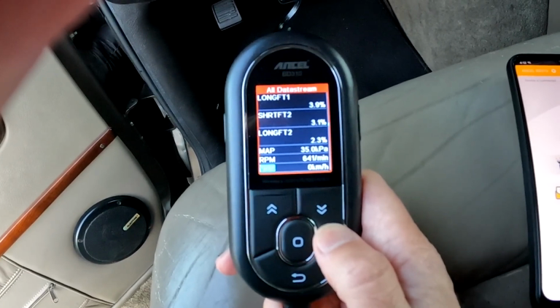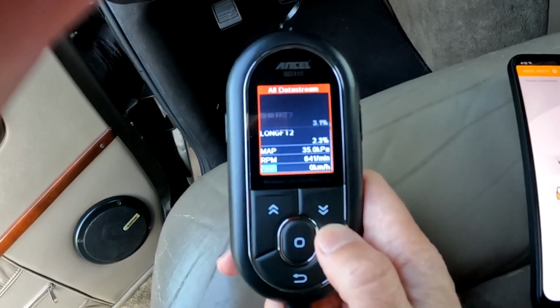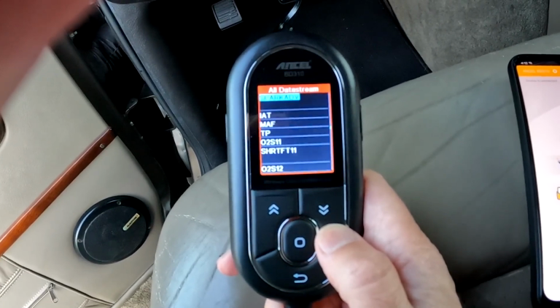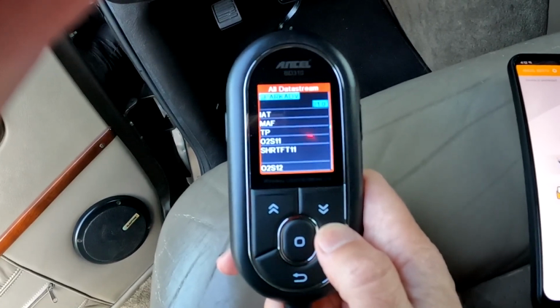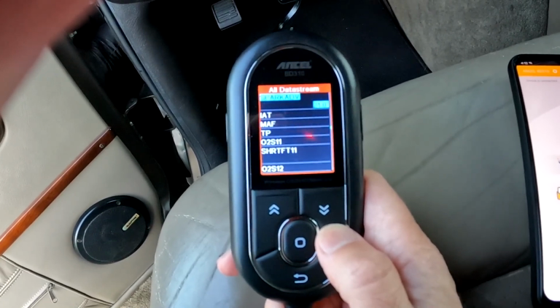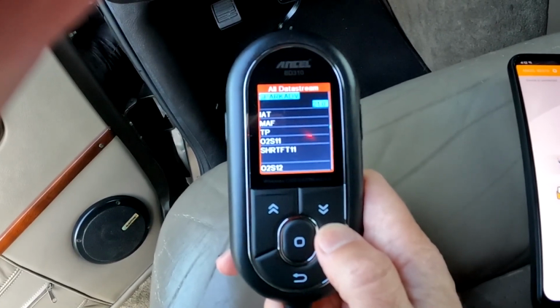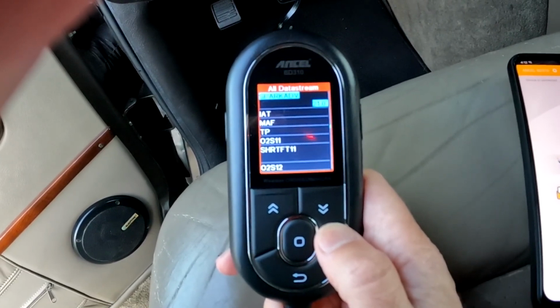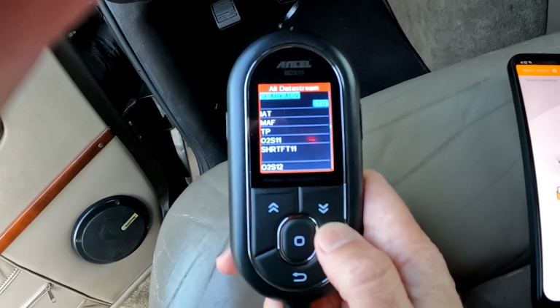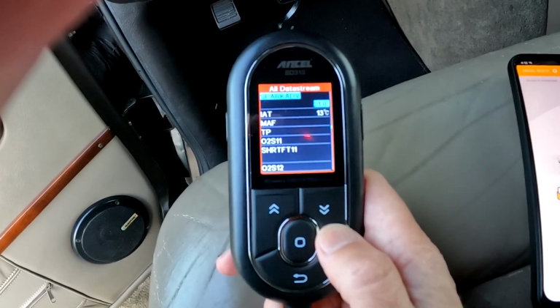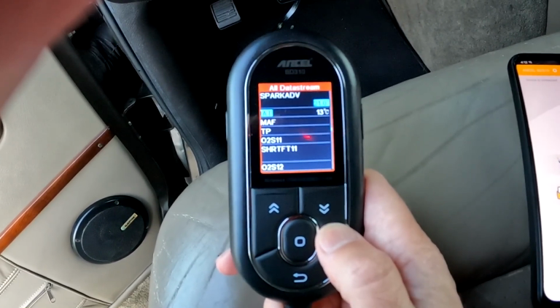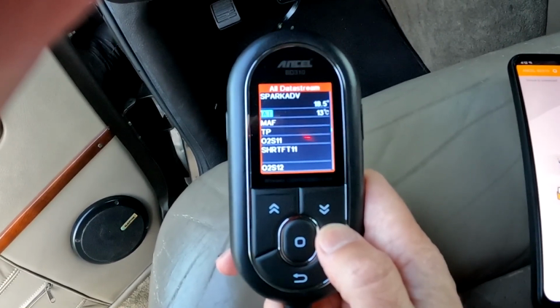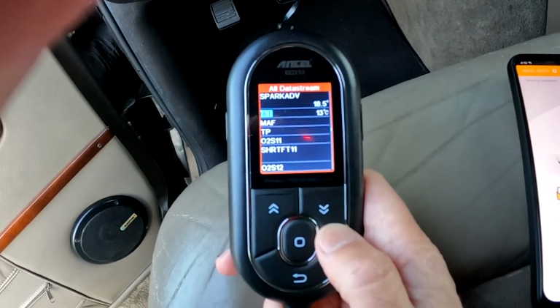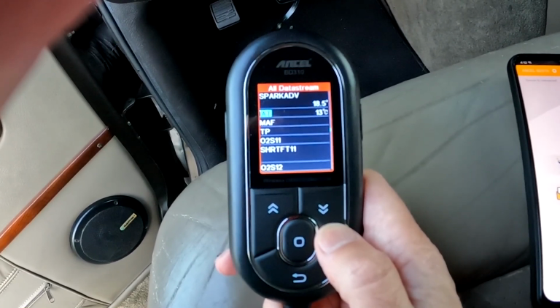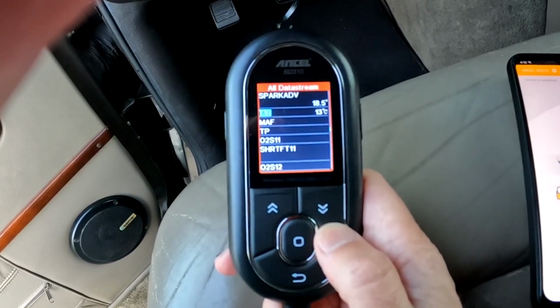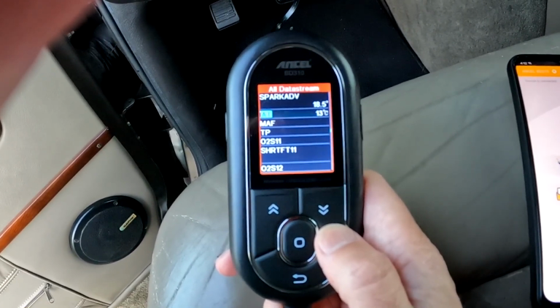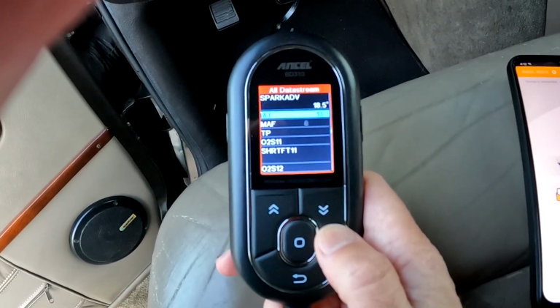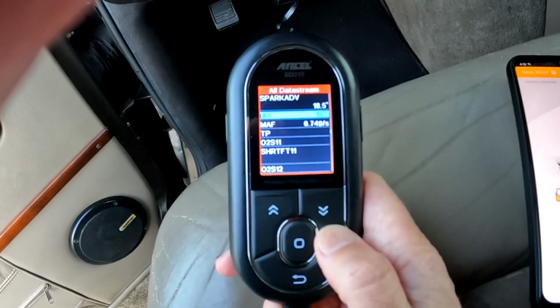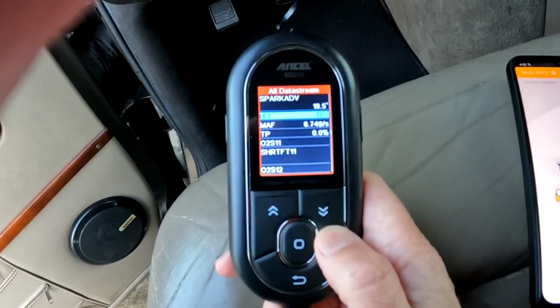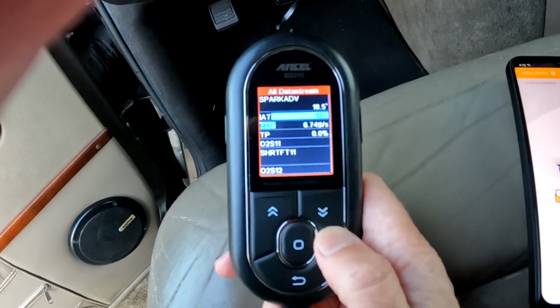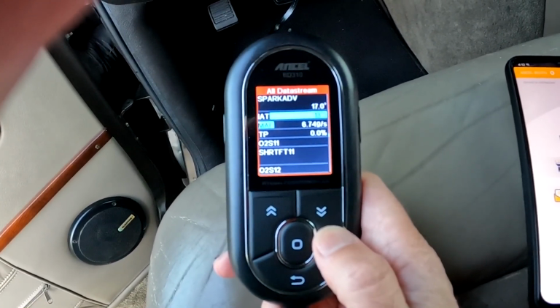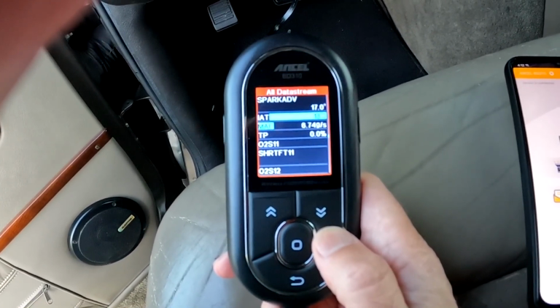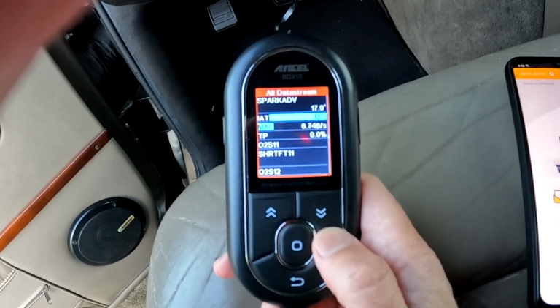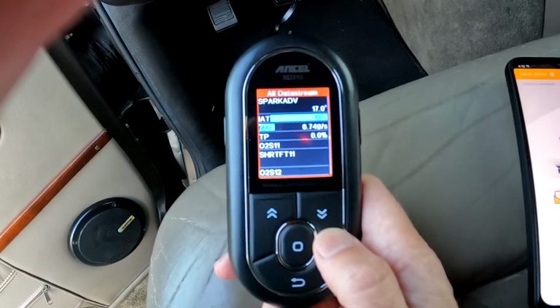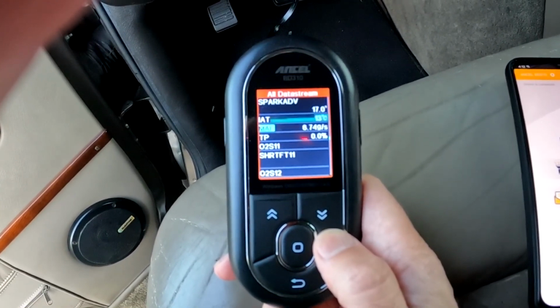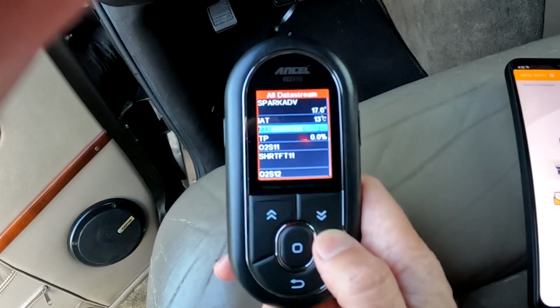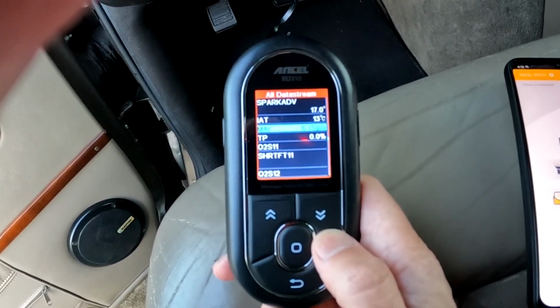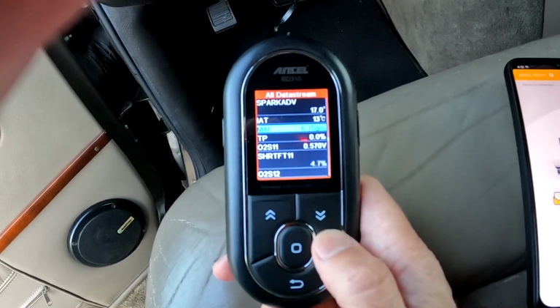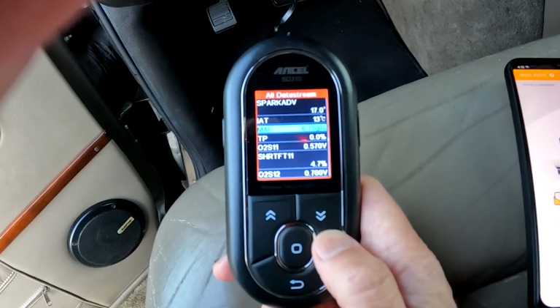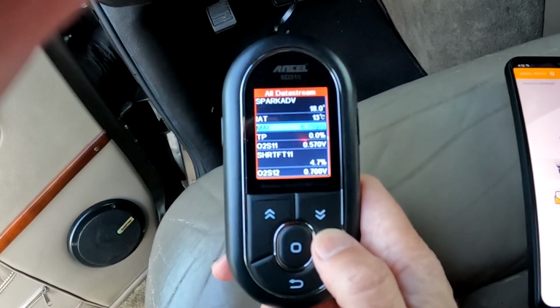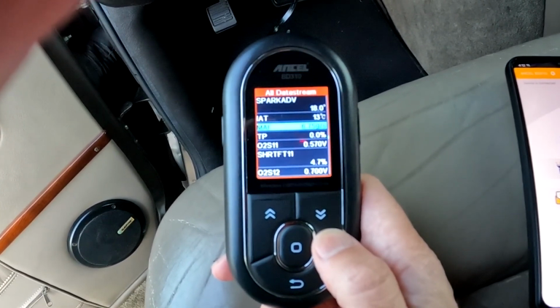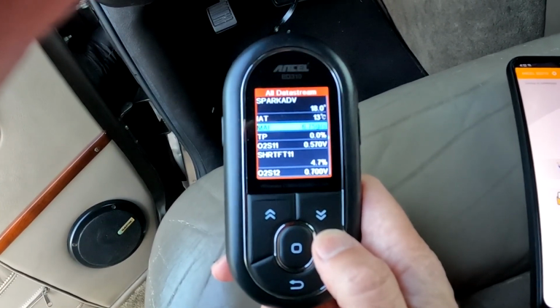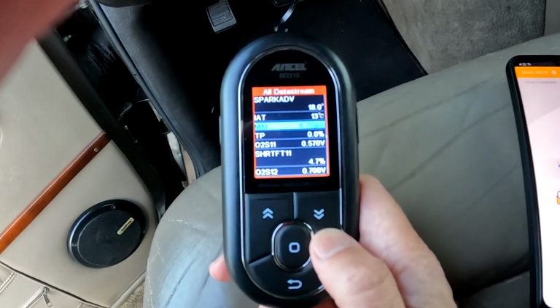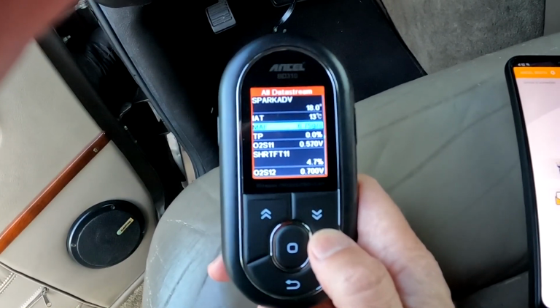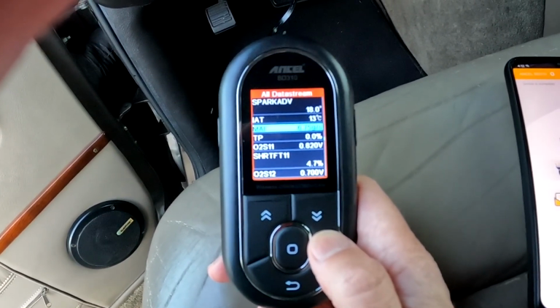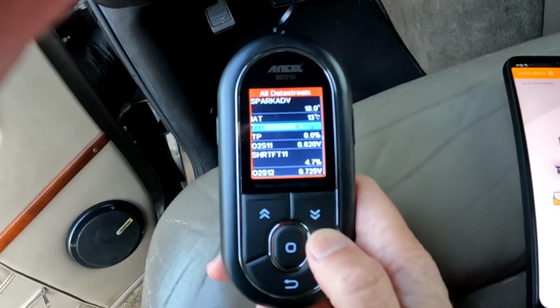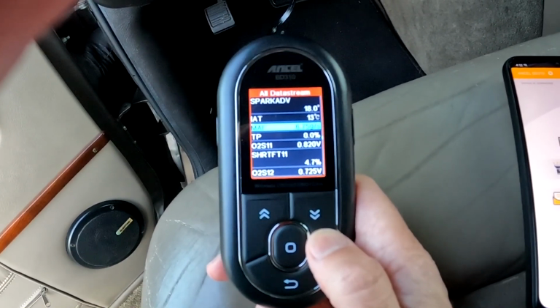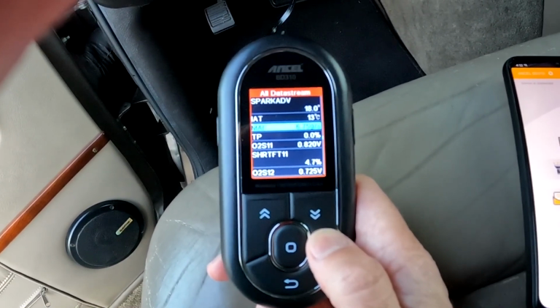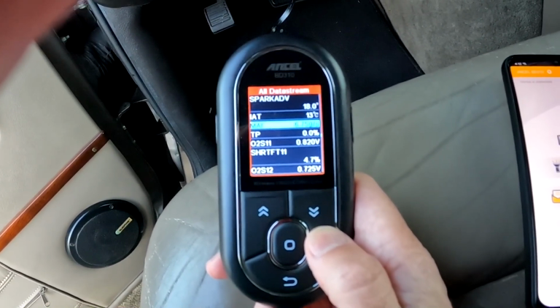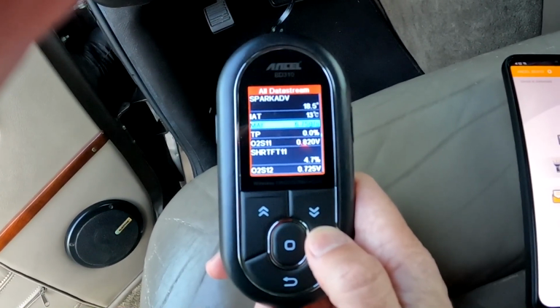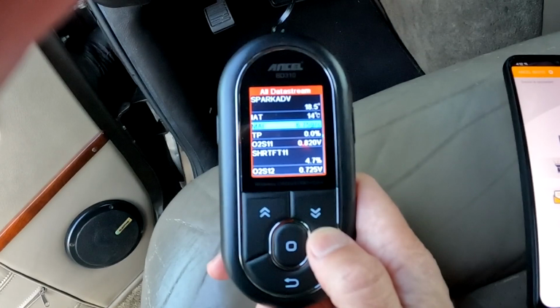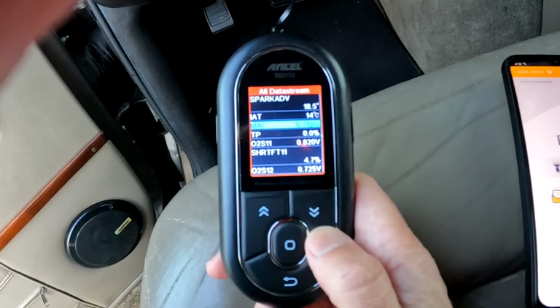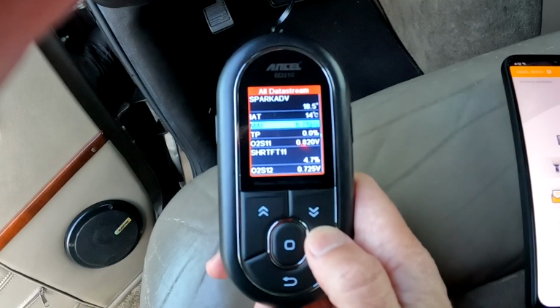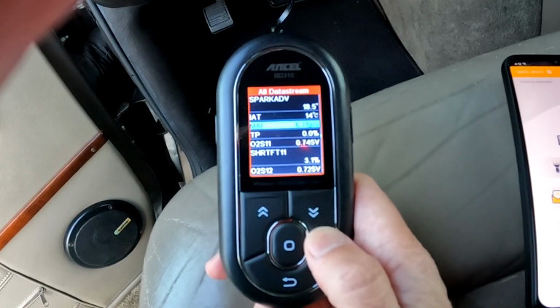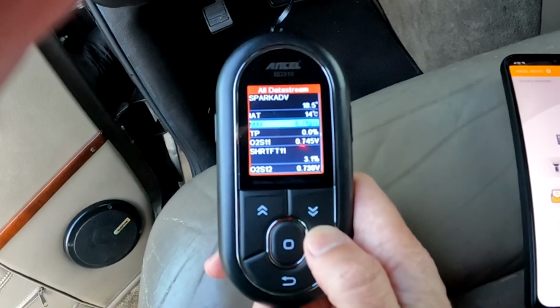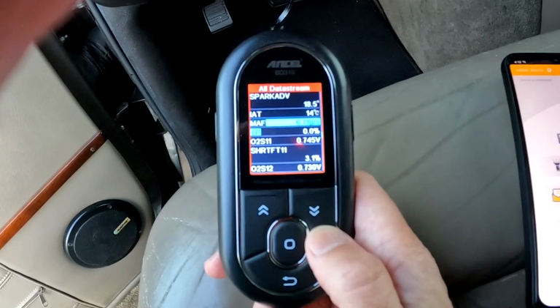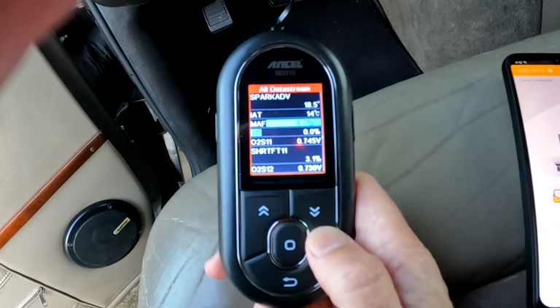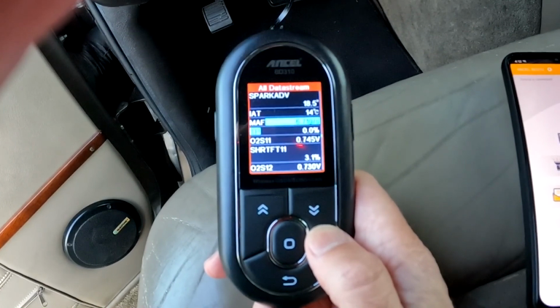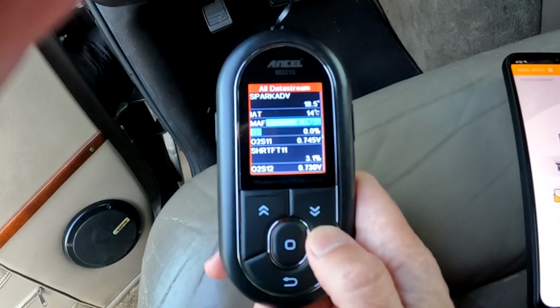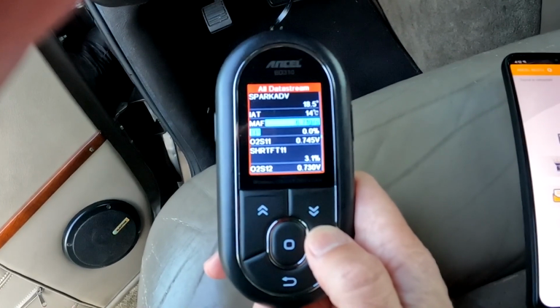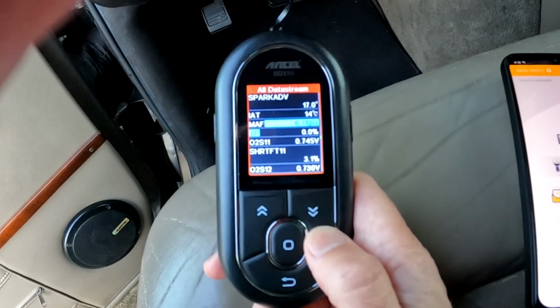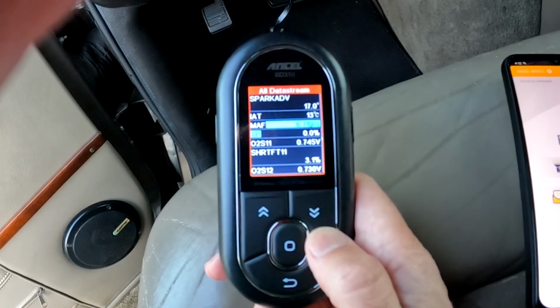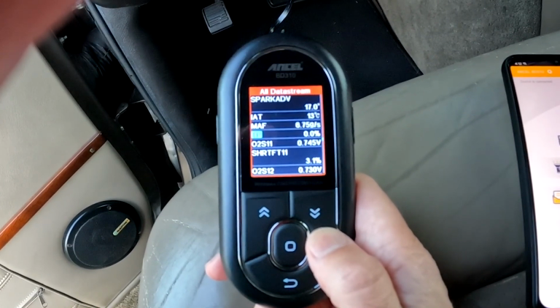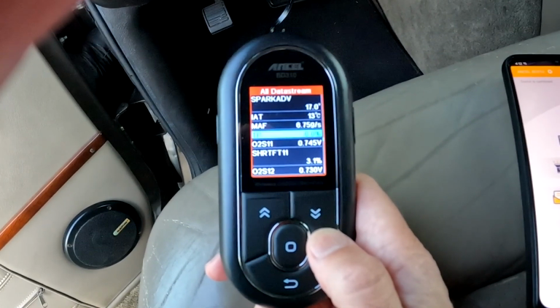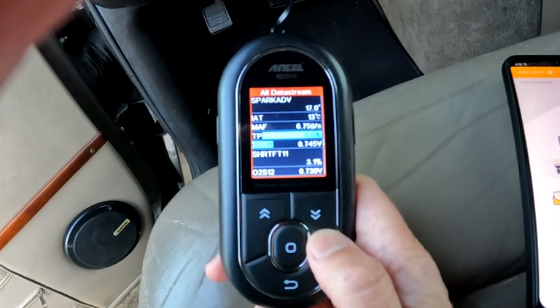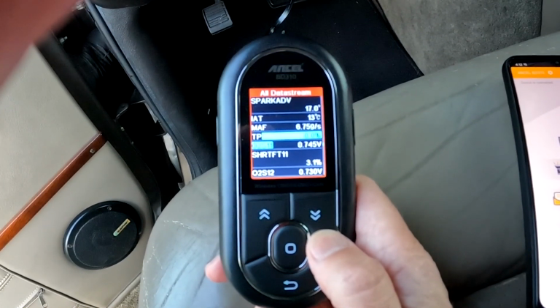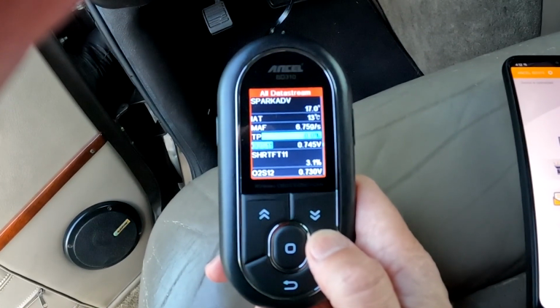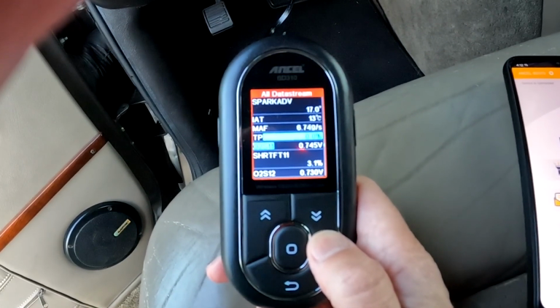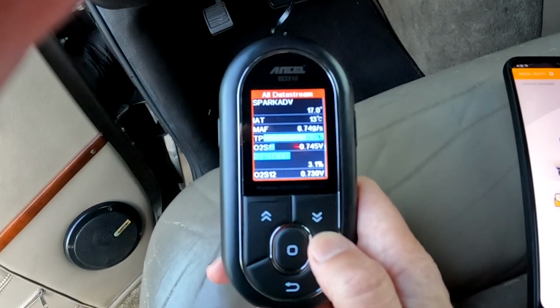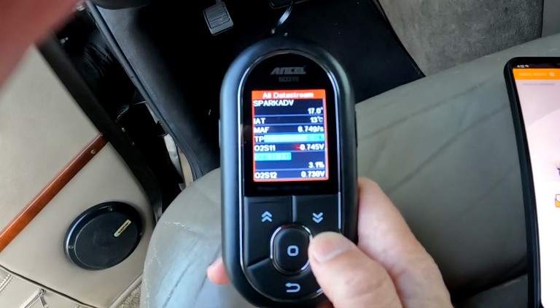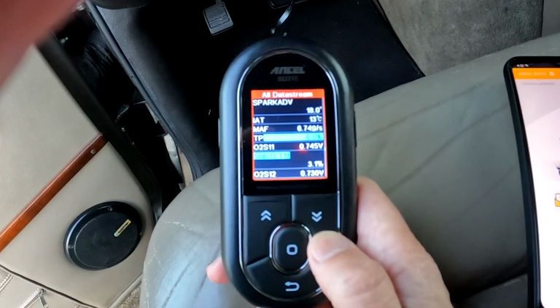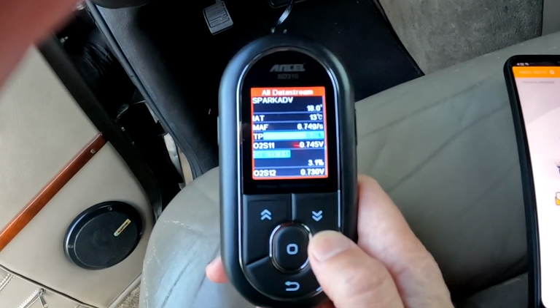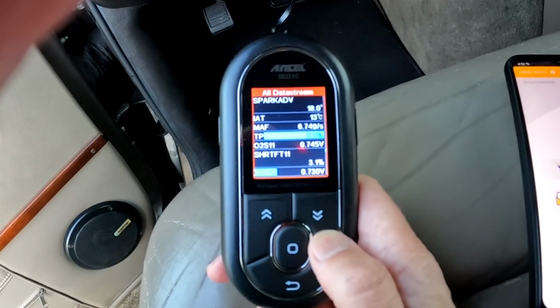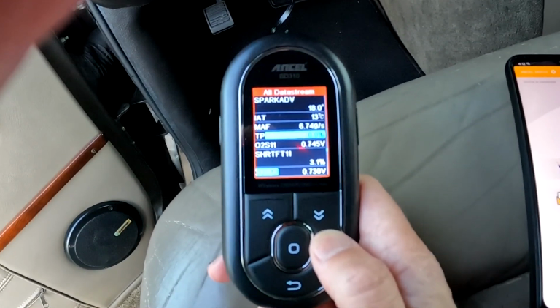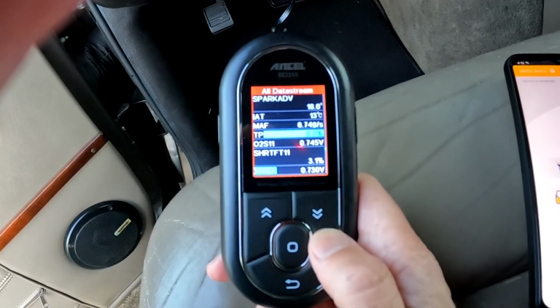It also has an option to run emissions tests, performance tests, and battery health tests to see if you would pass an inspection.